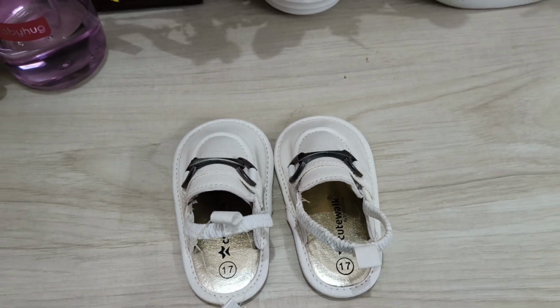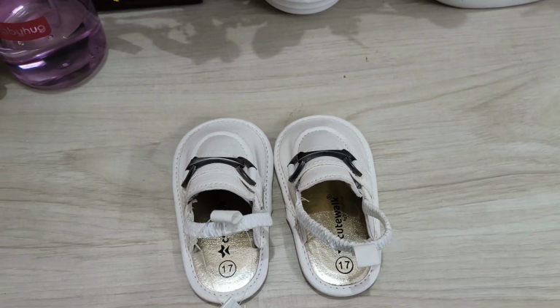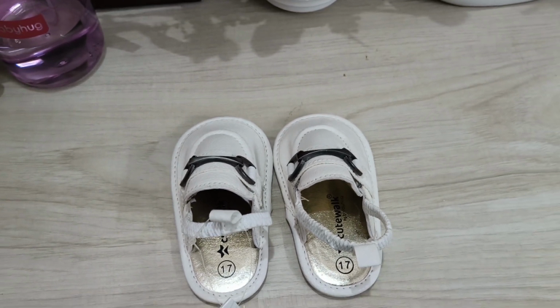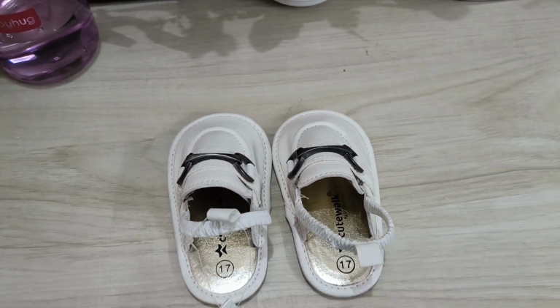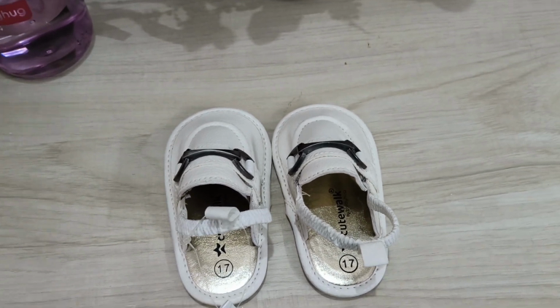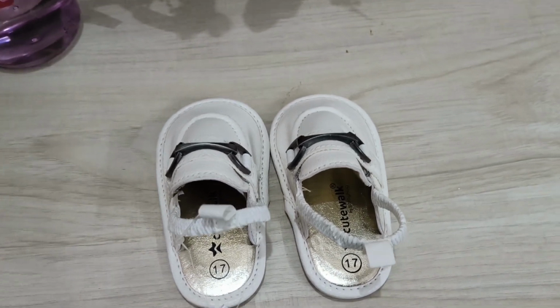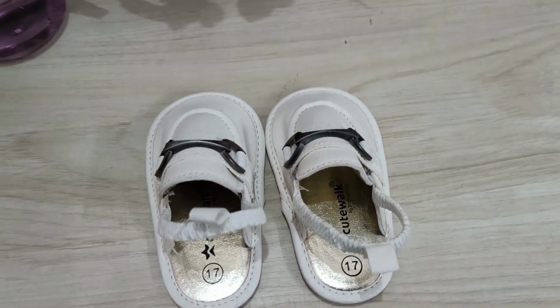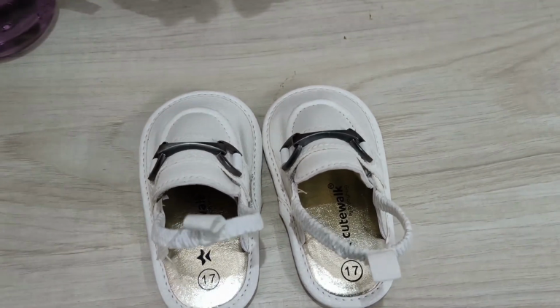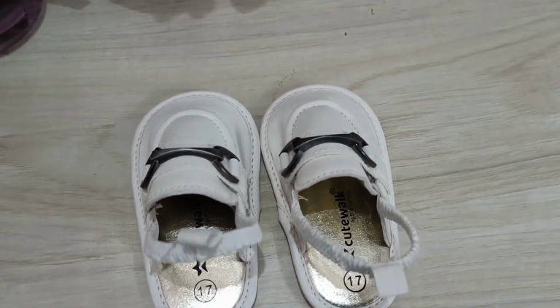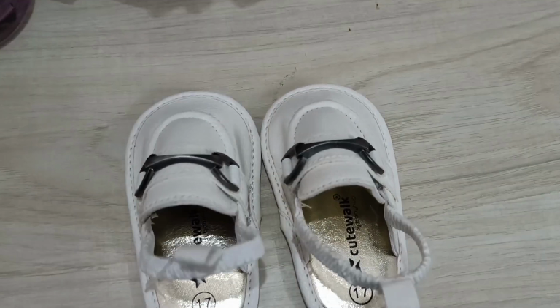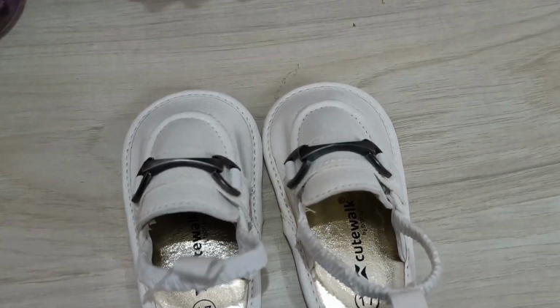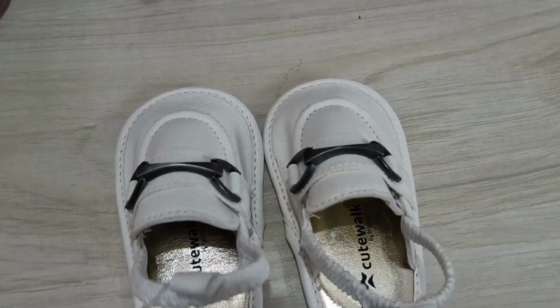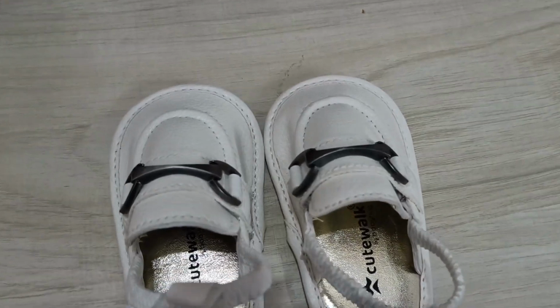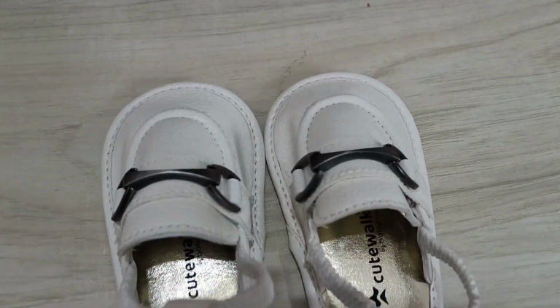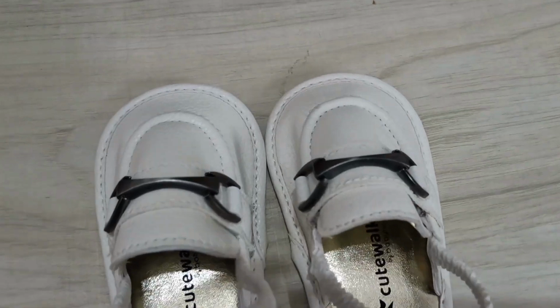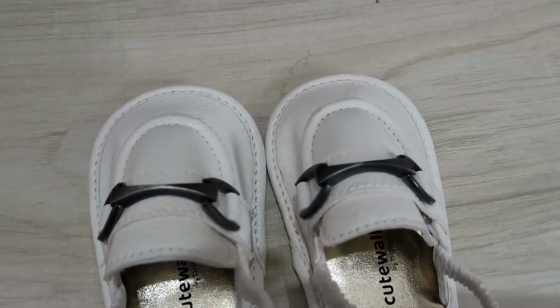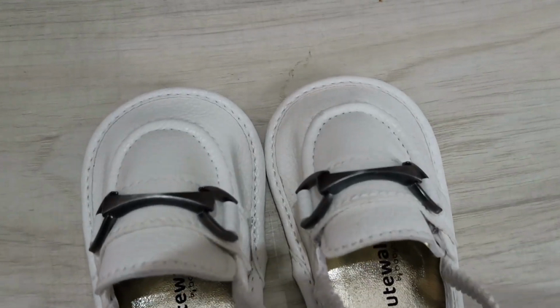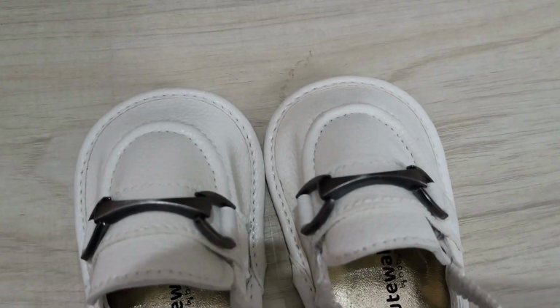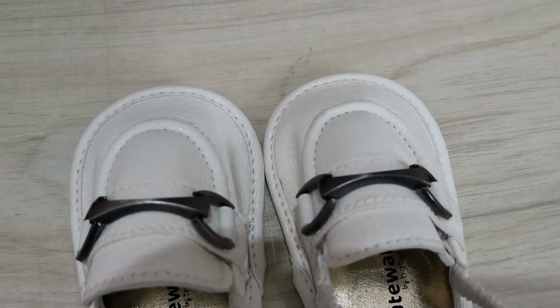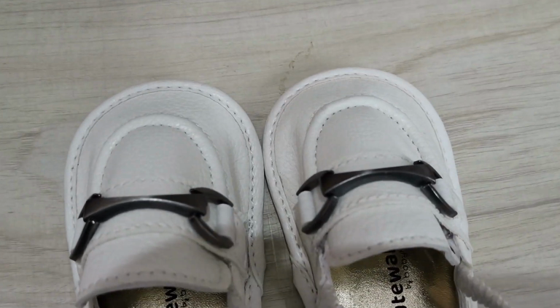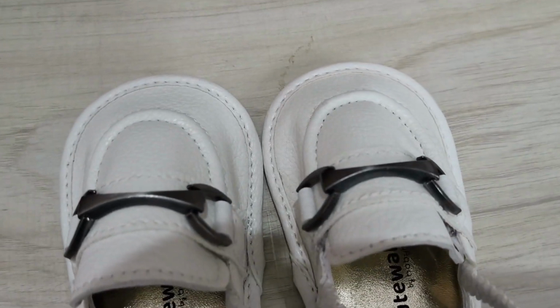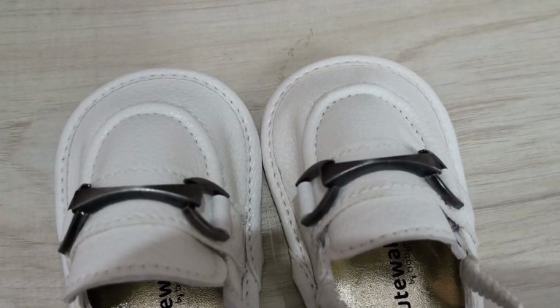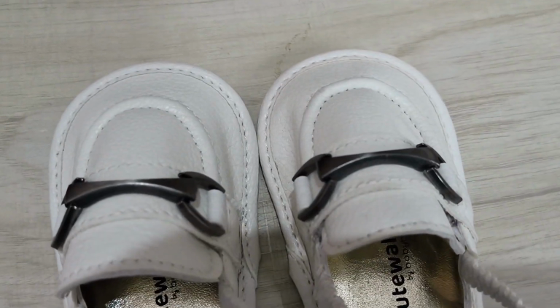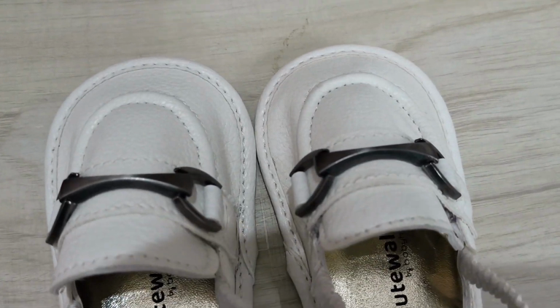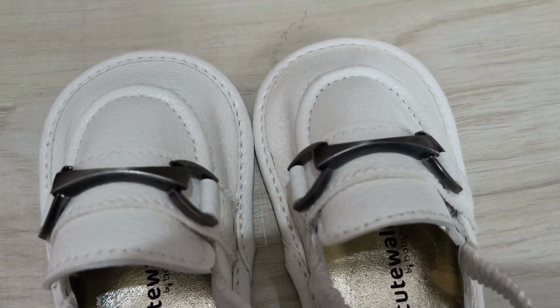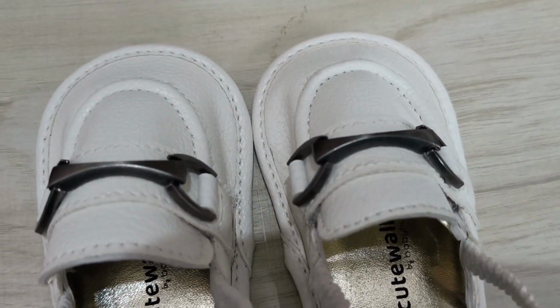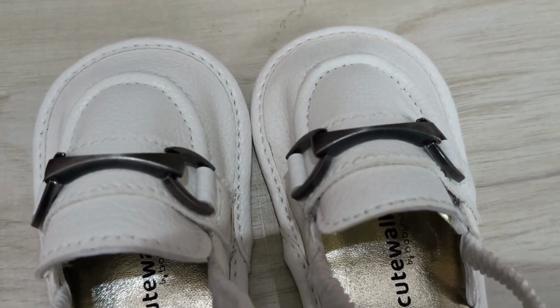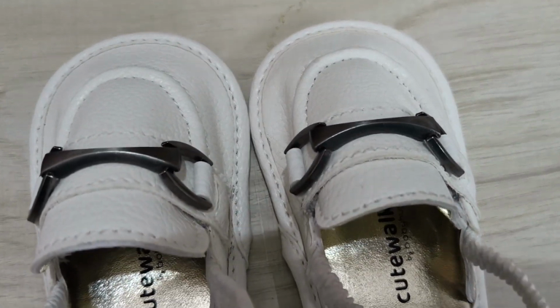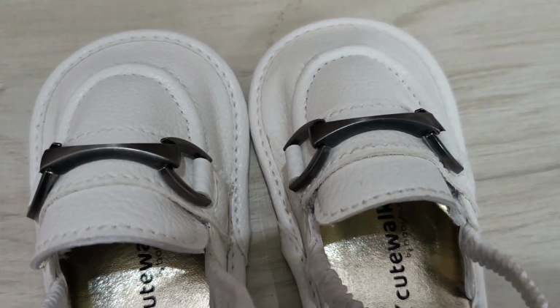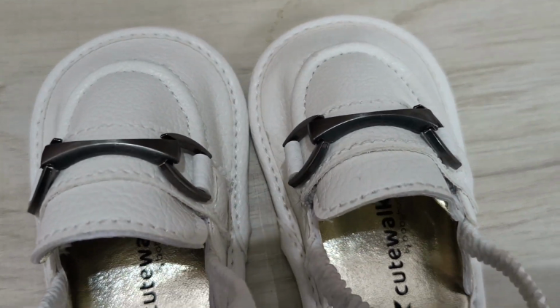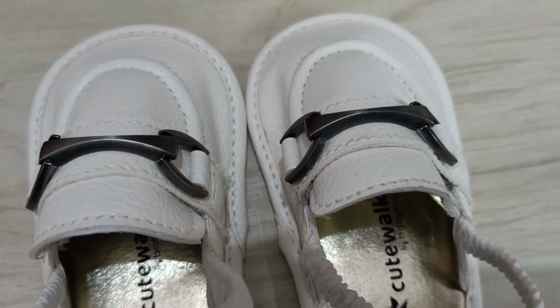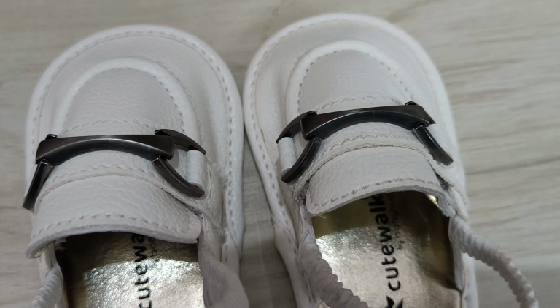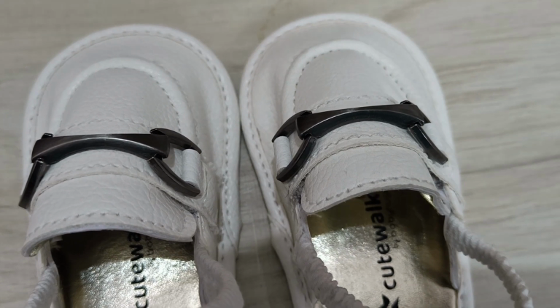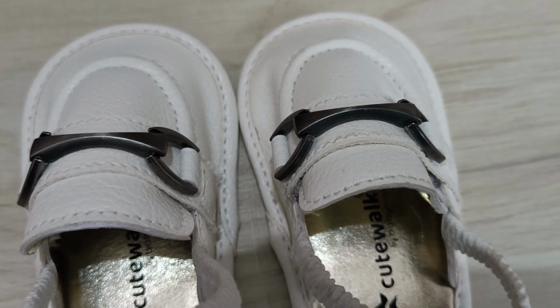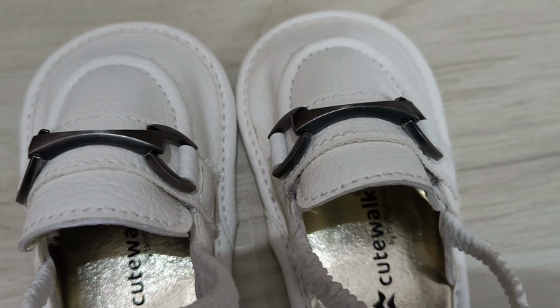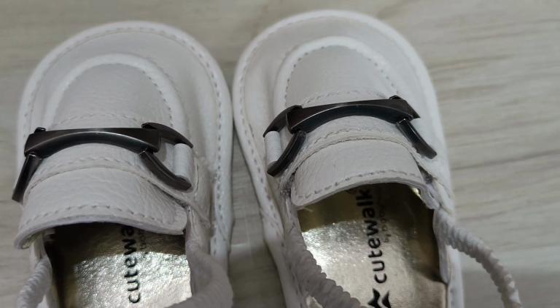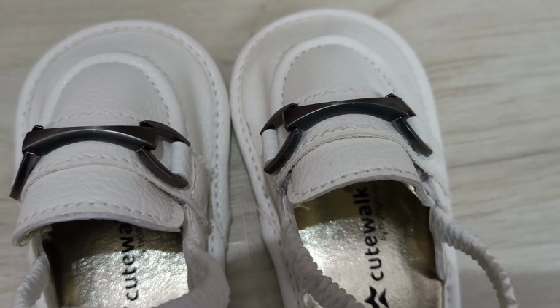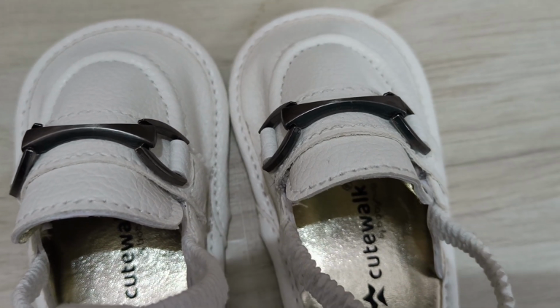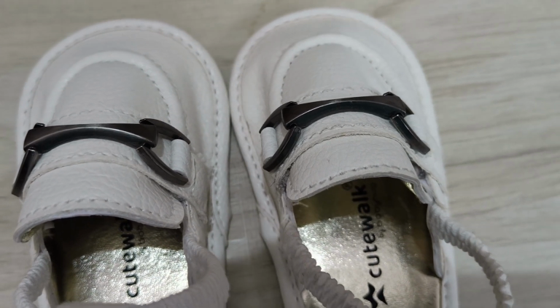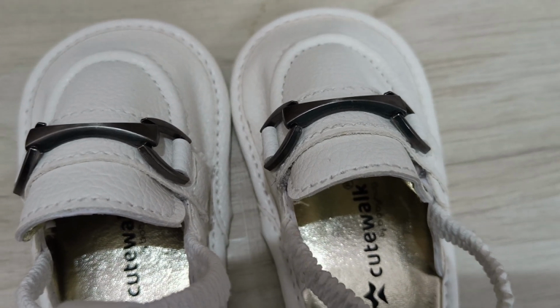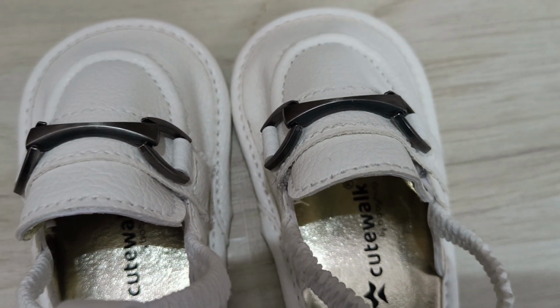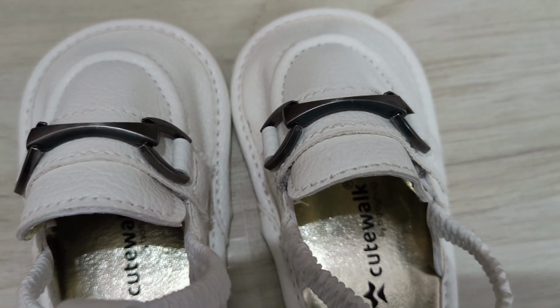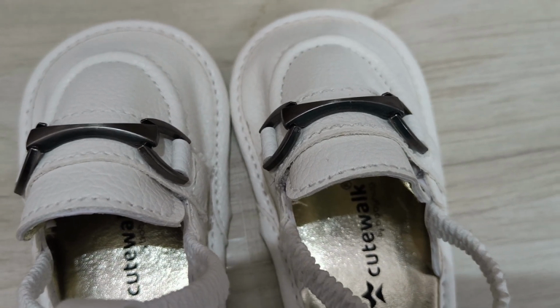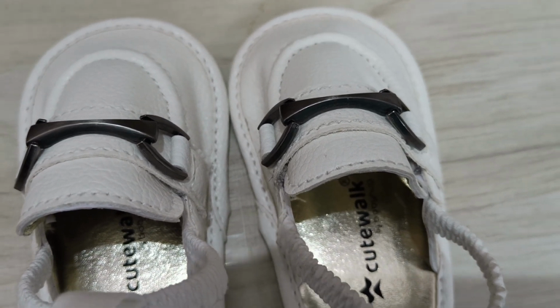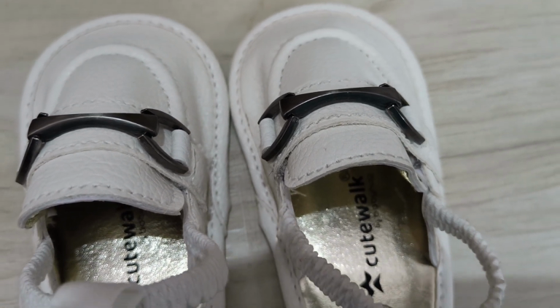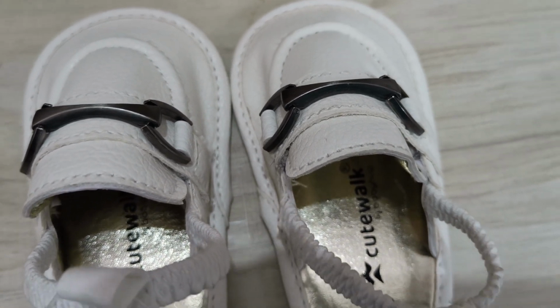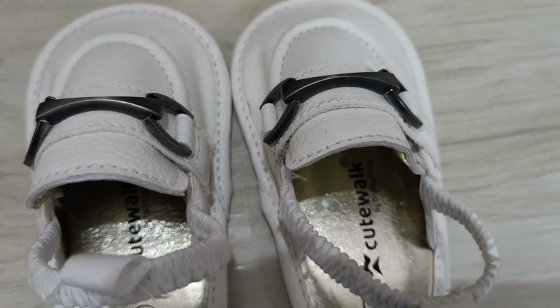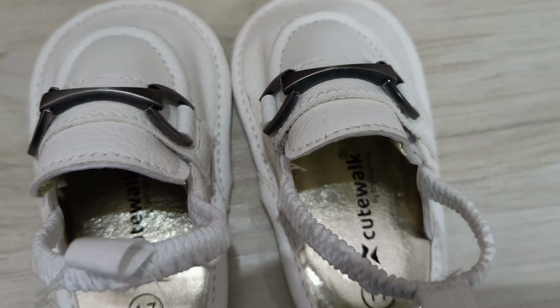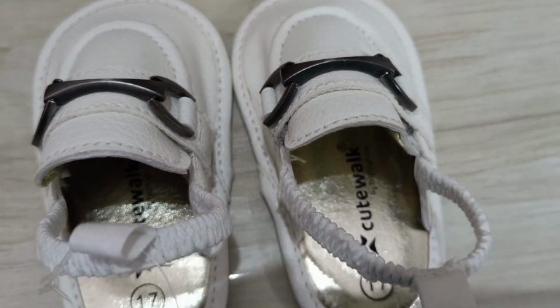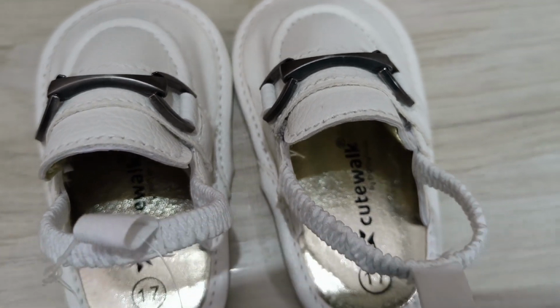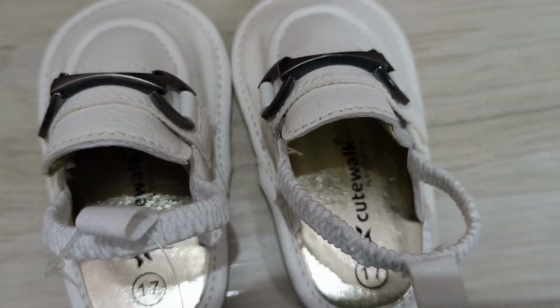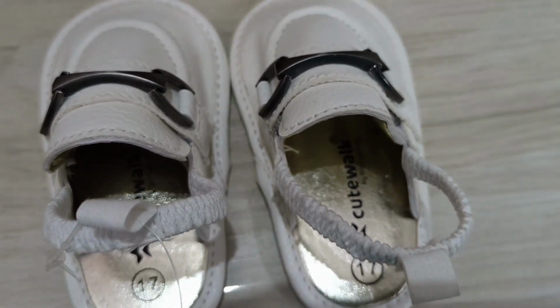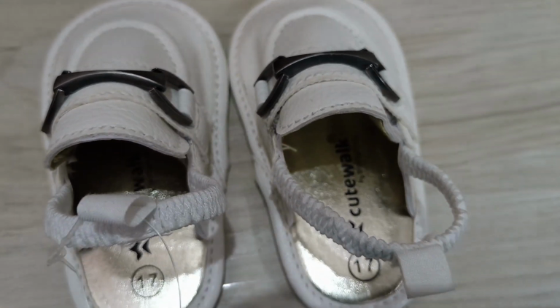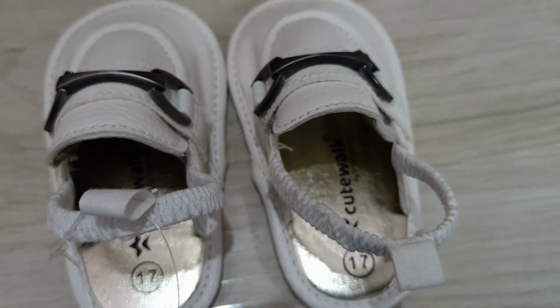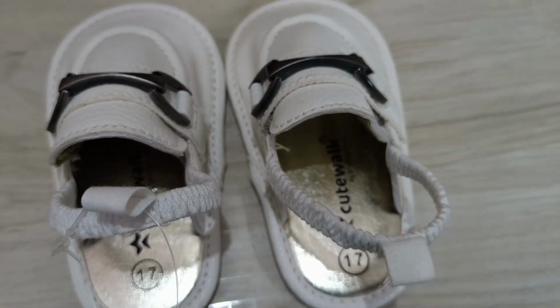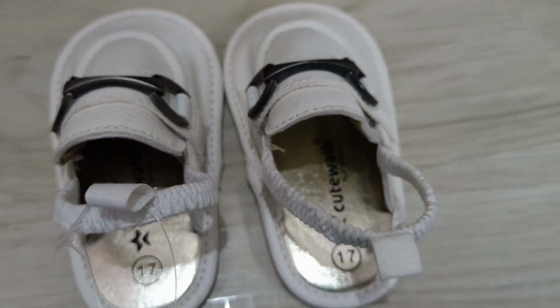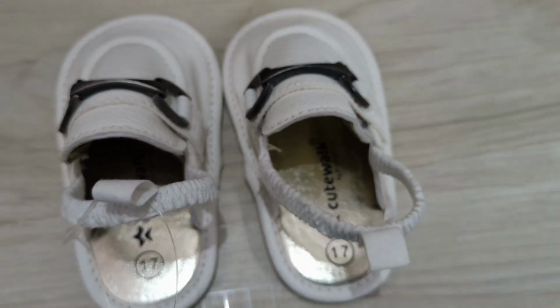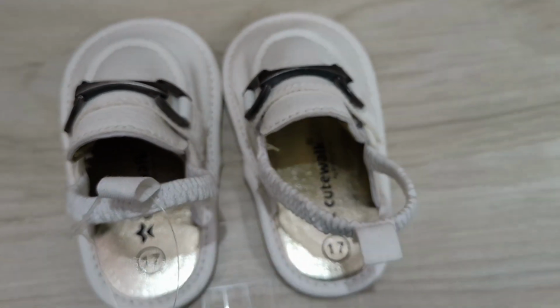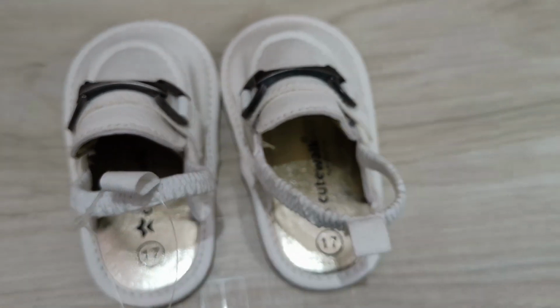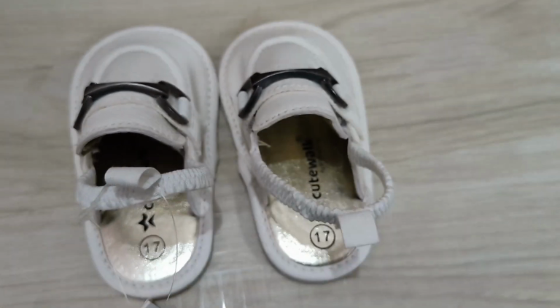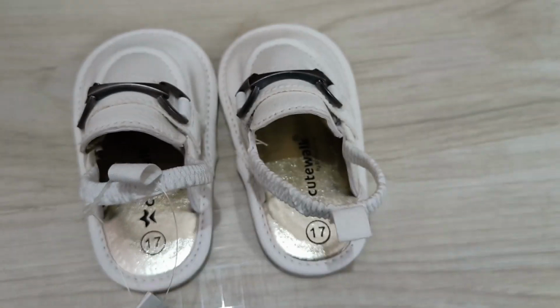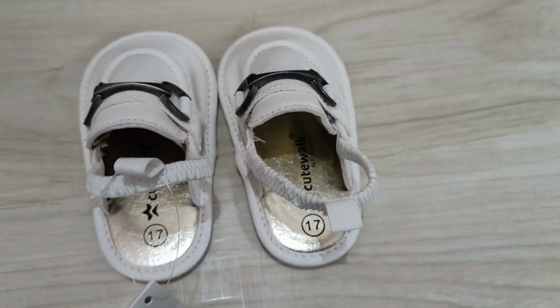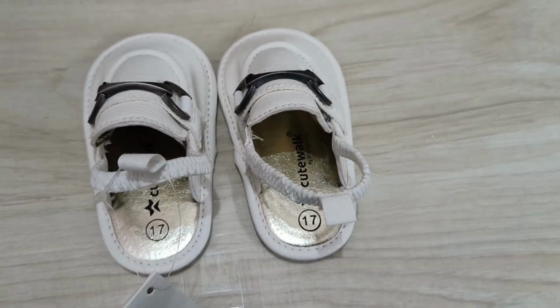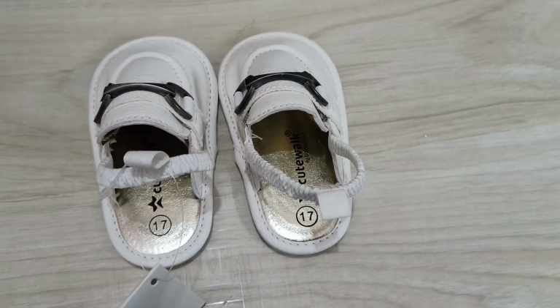Friends, that was my shopping haul. I hope this video will be helpful. We will see you in the next video — till then, bye bye!